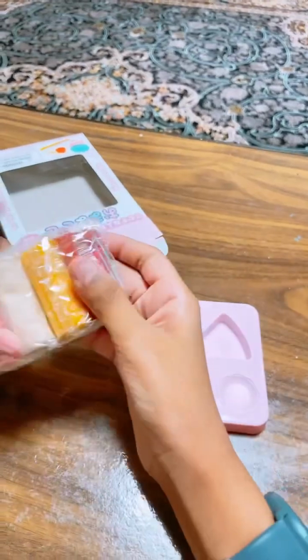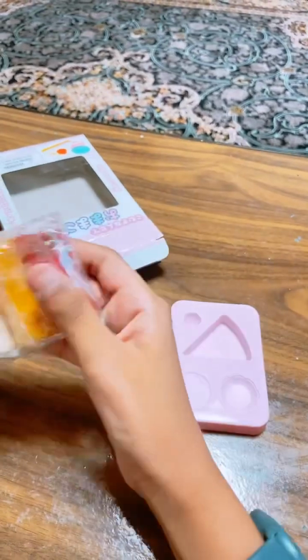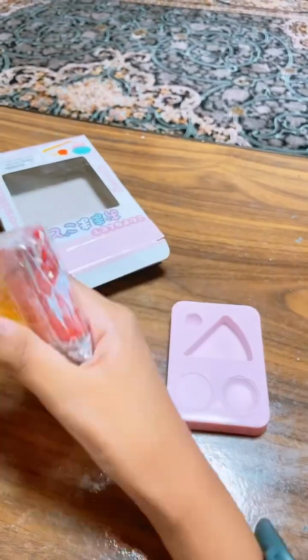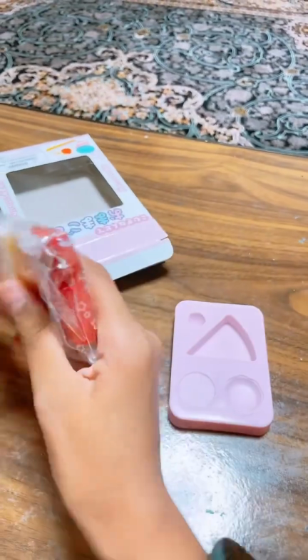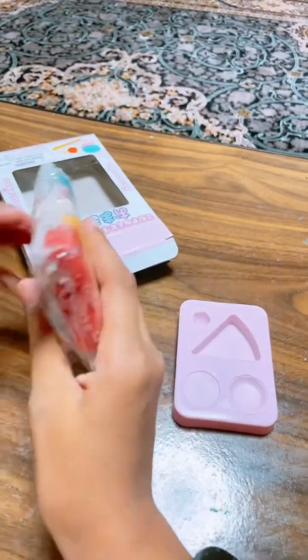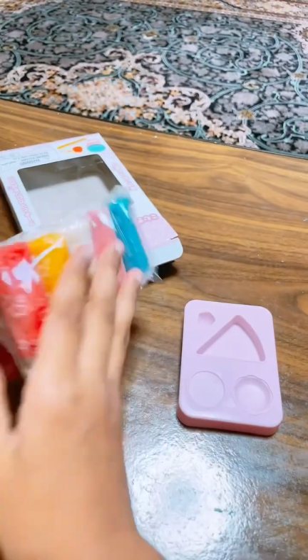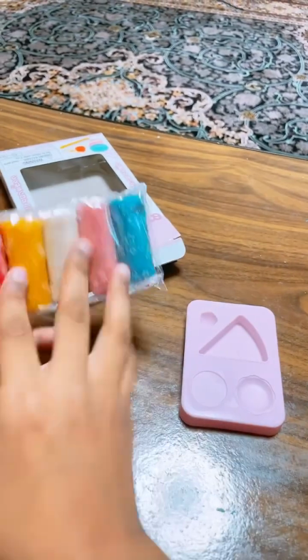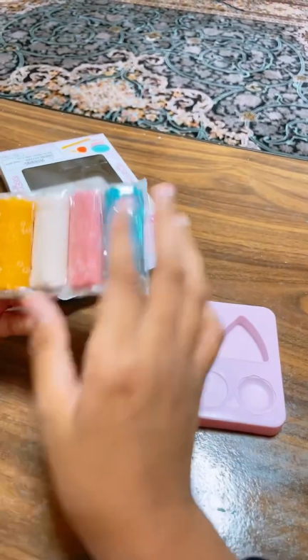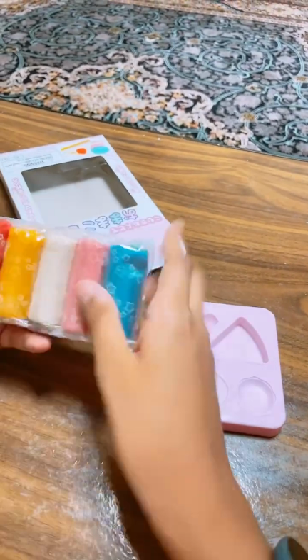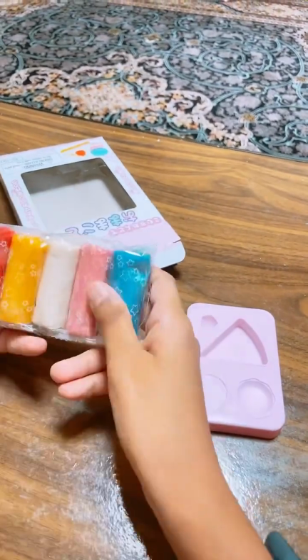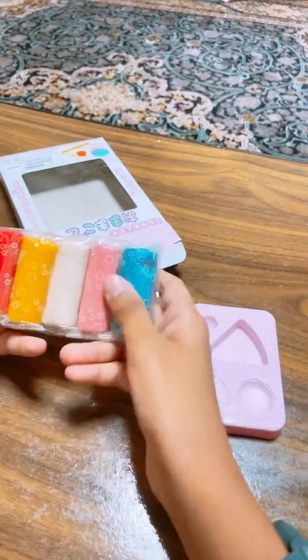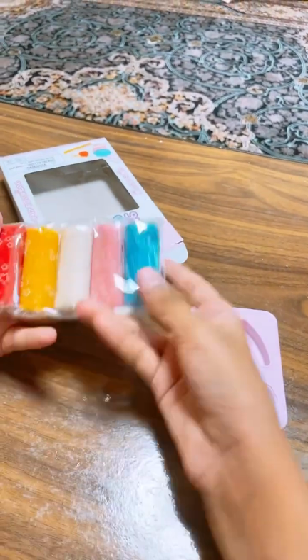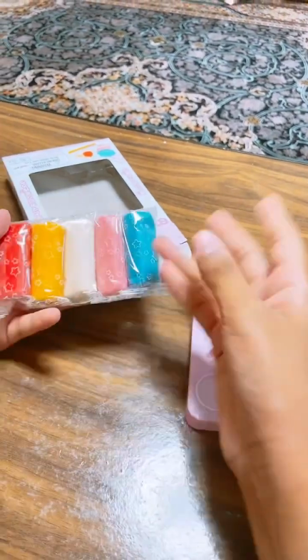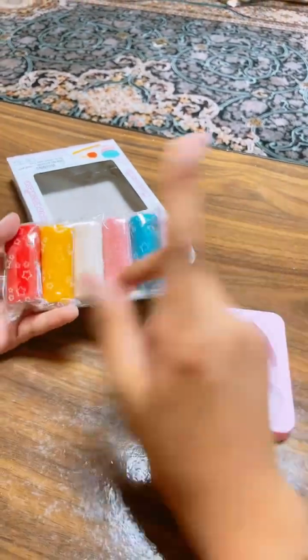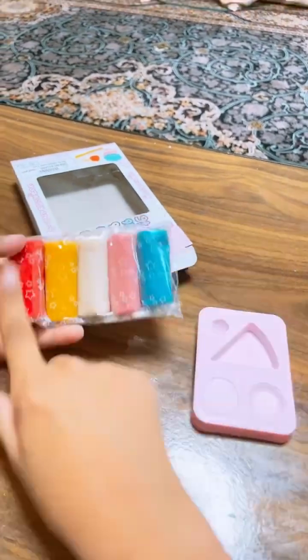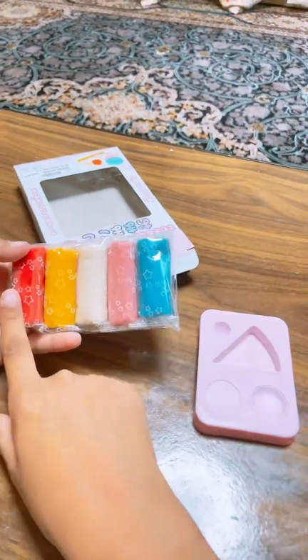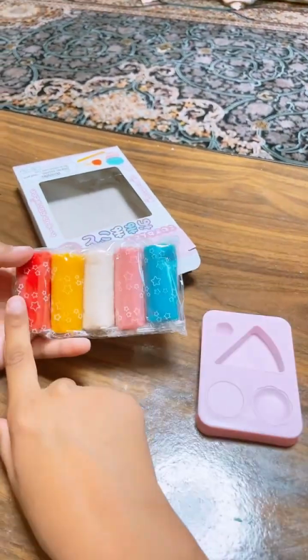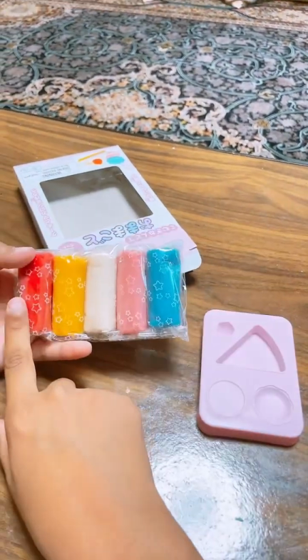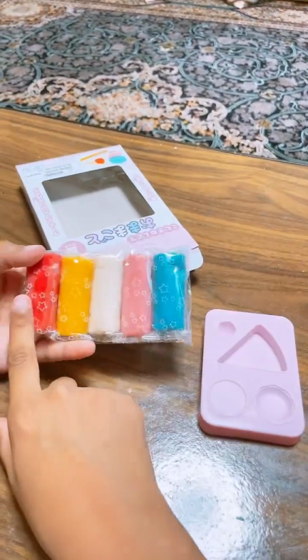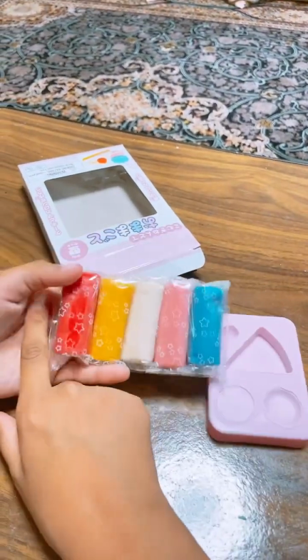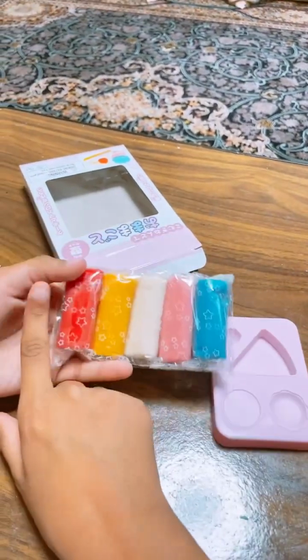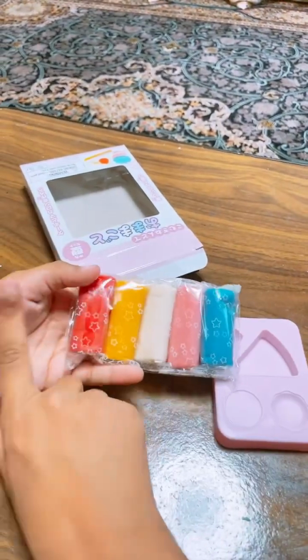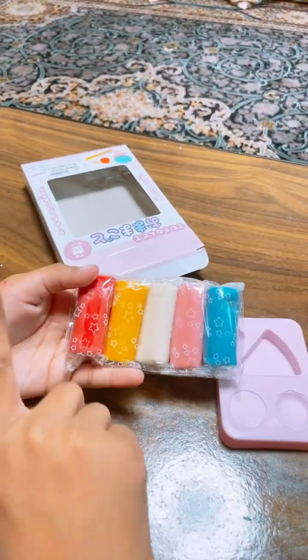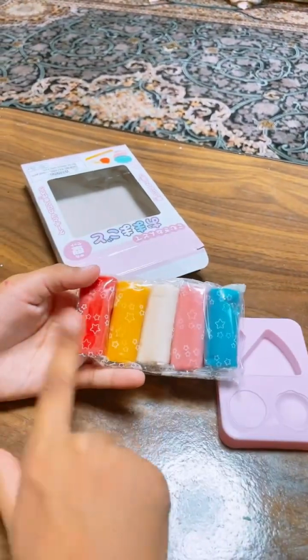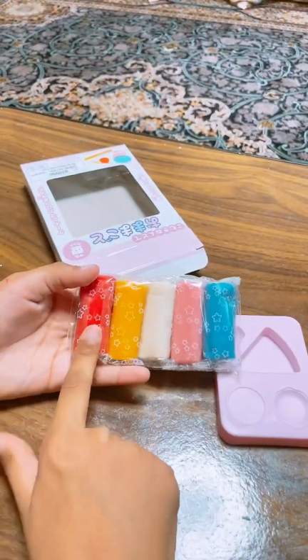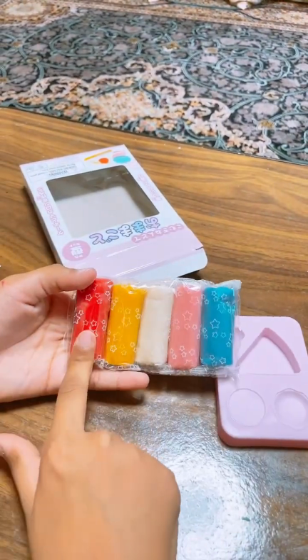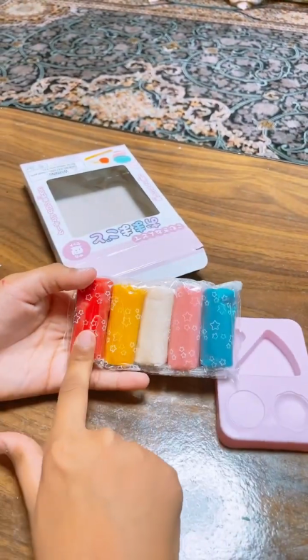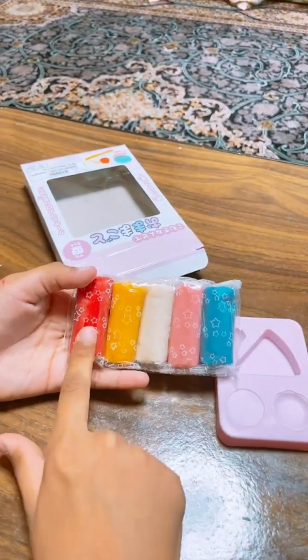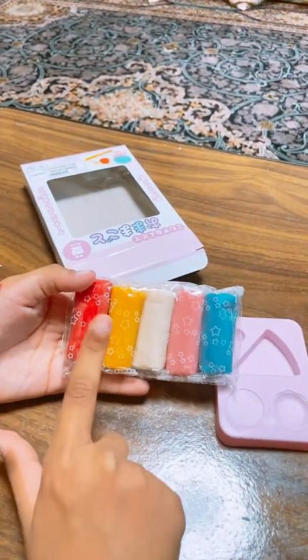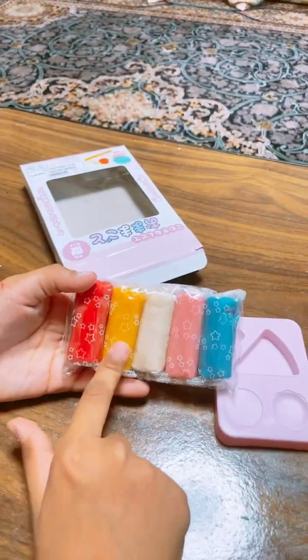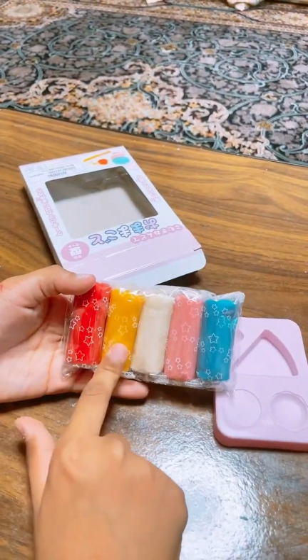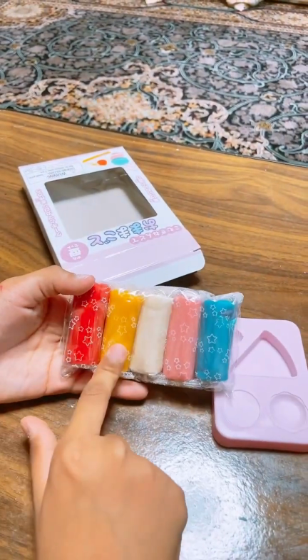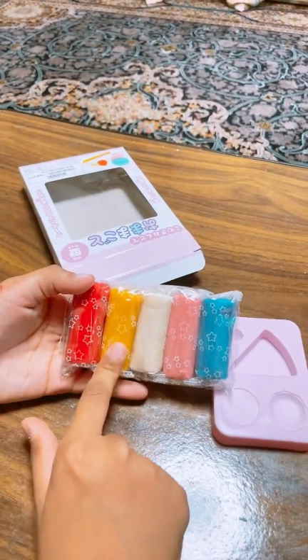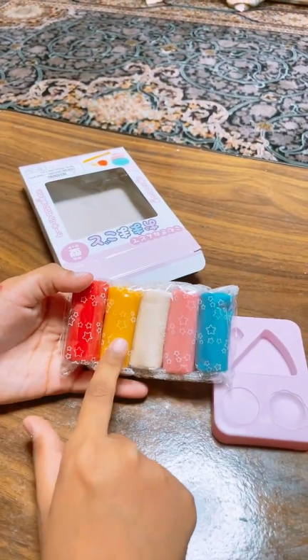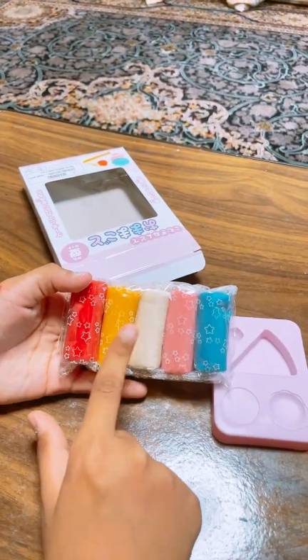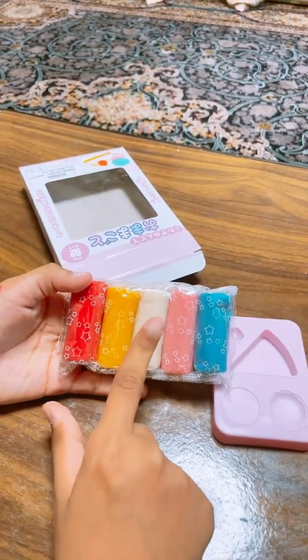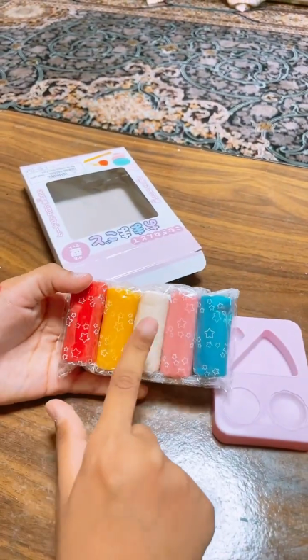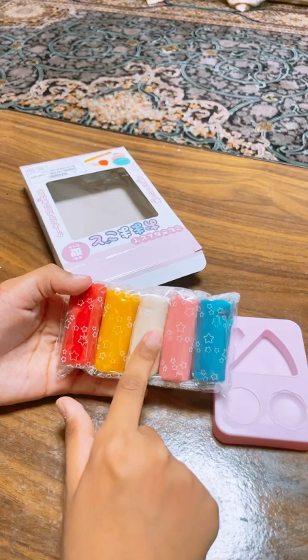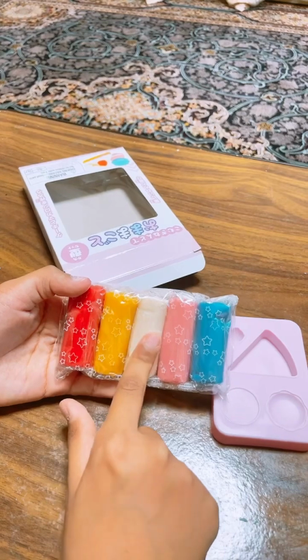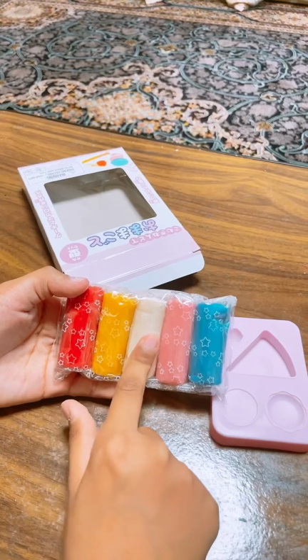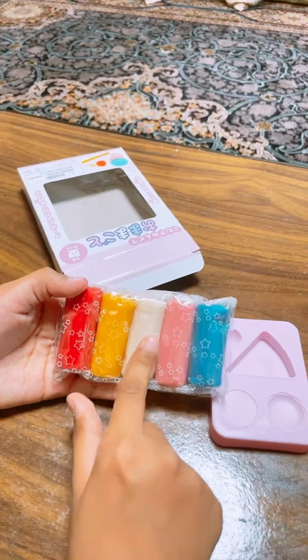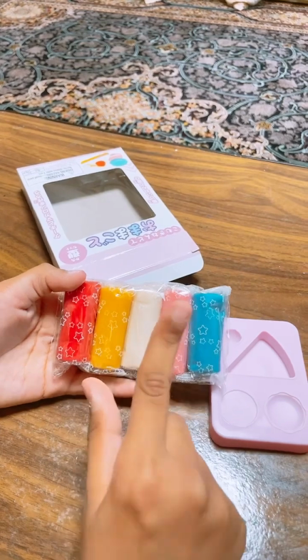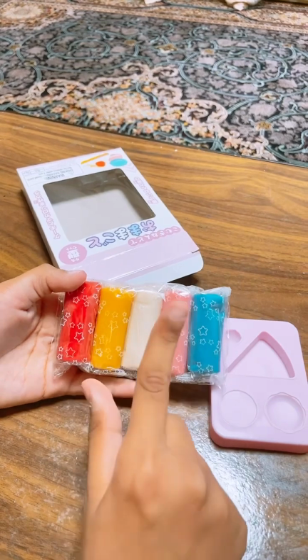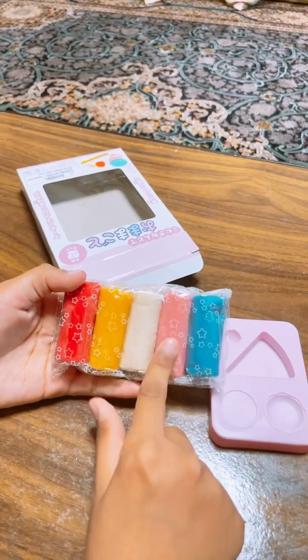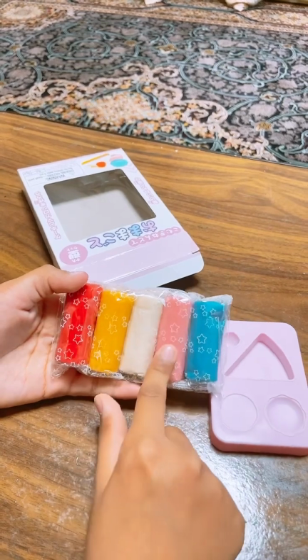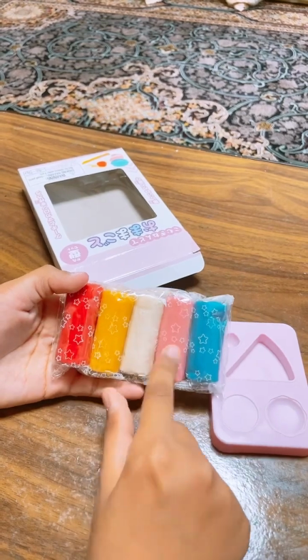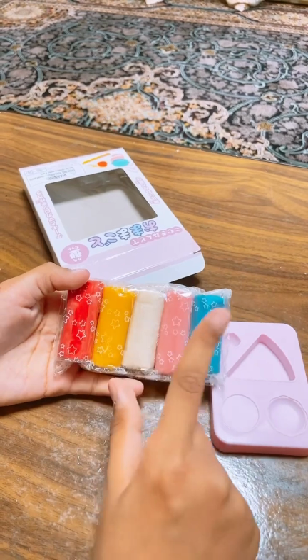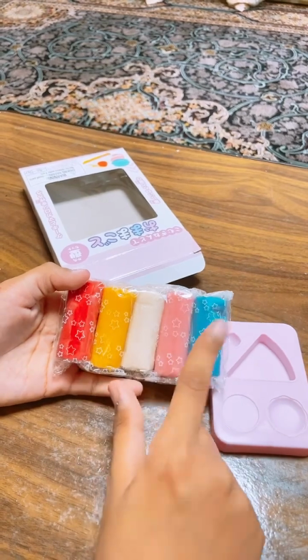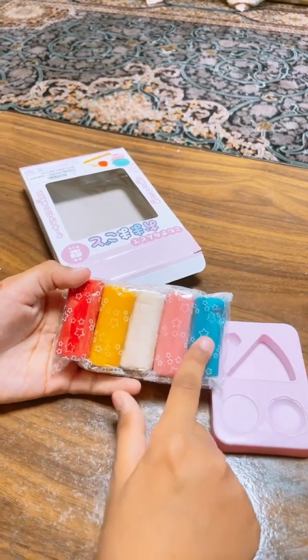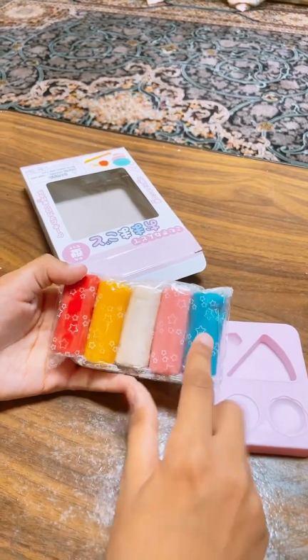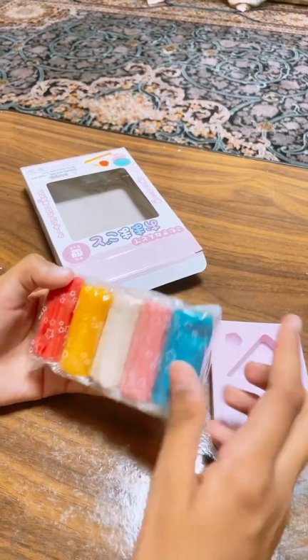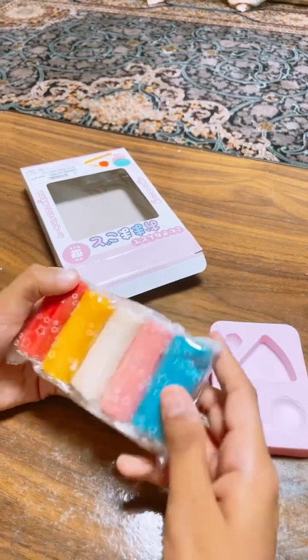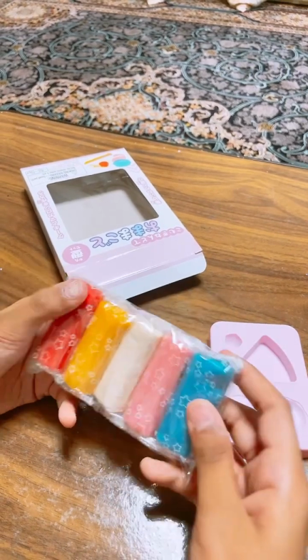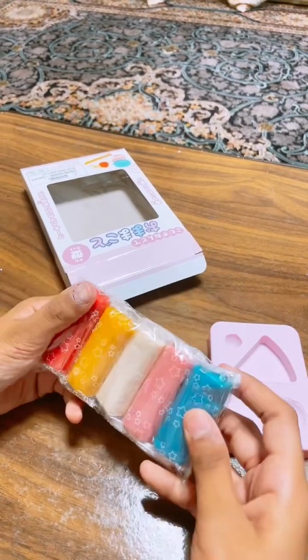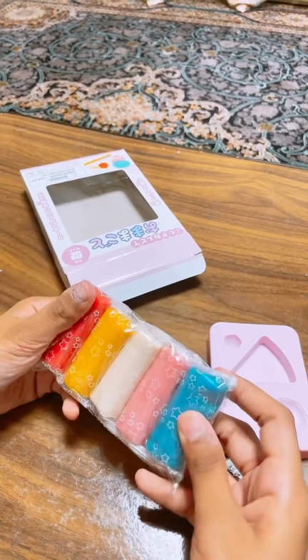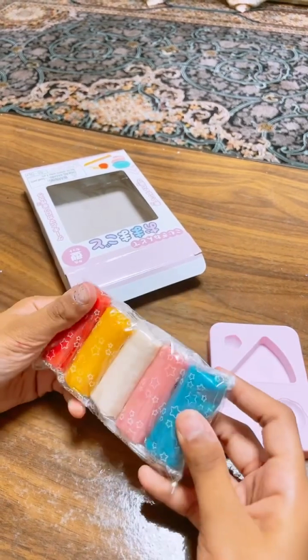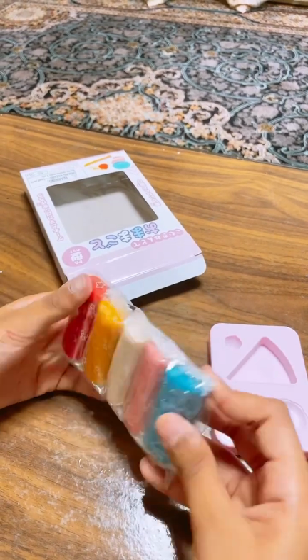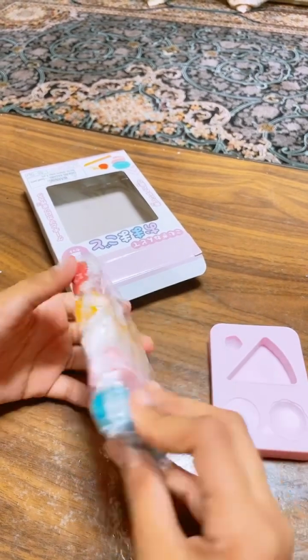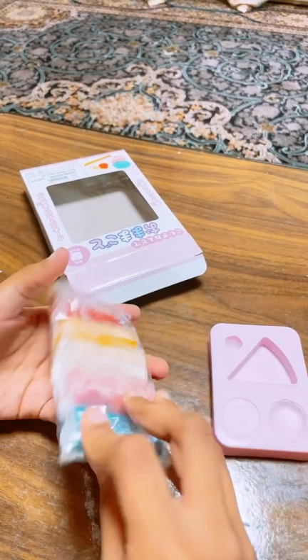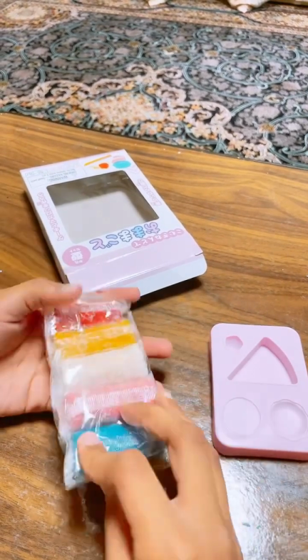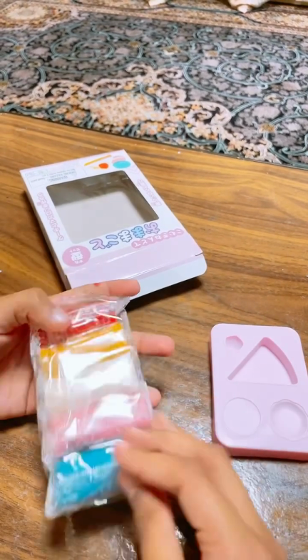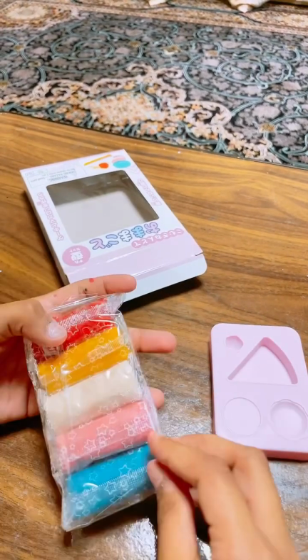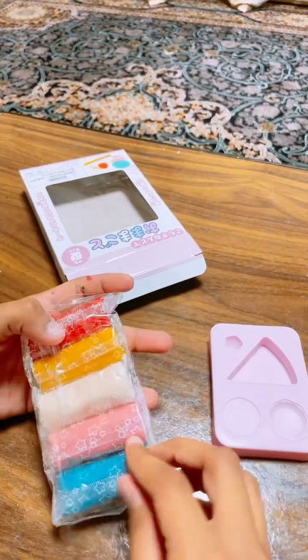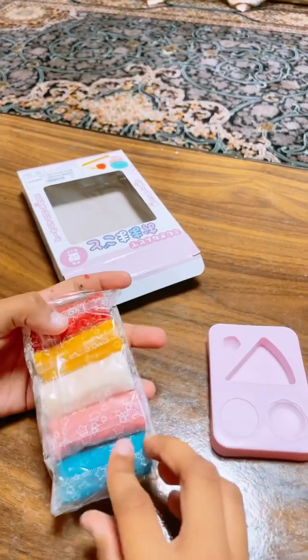And then, I have either red, yellow, white, pink, blue colors. Let's open.